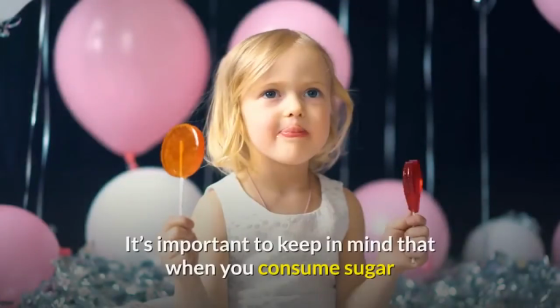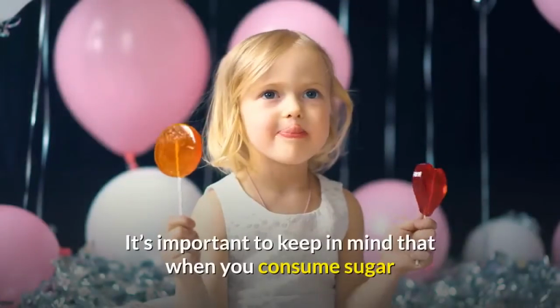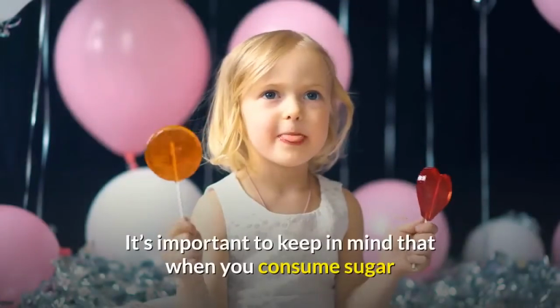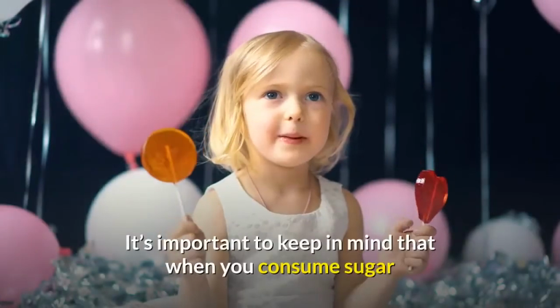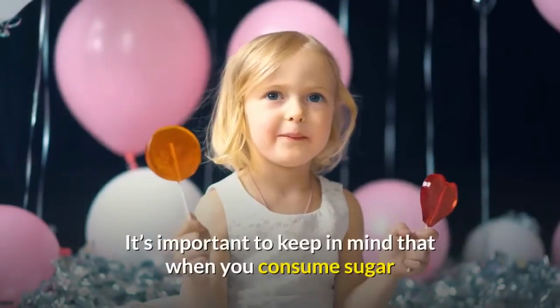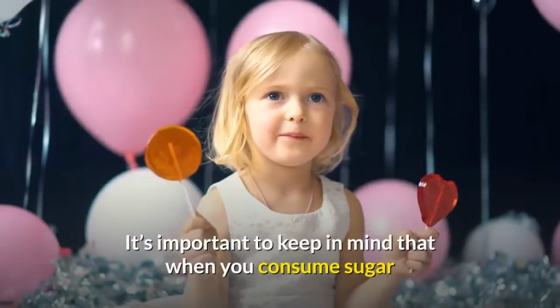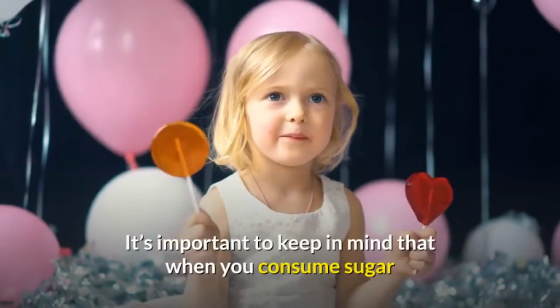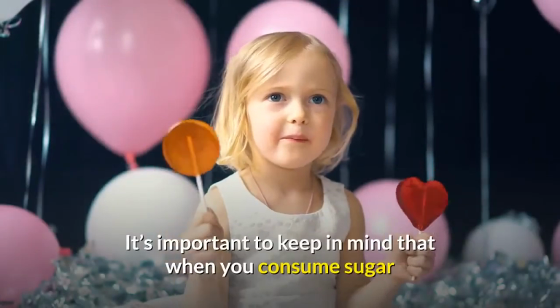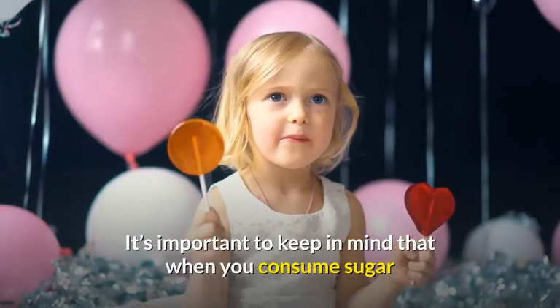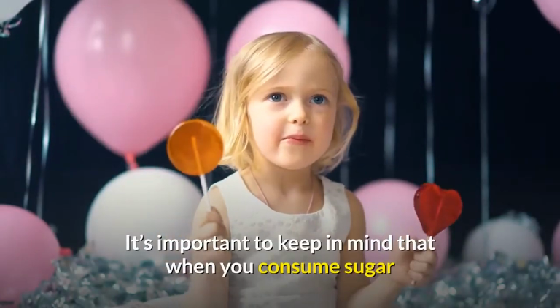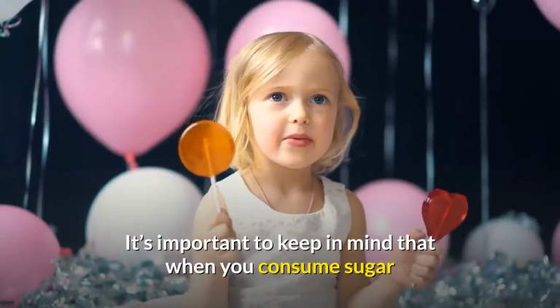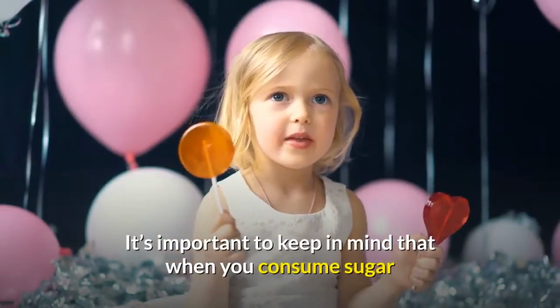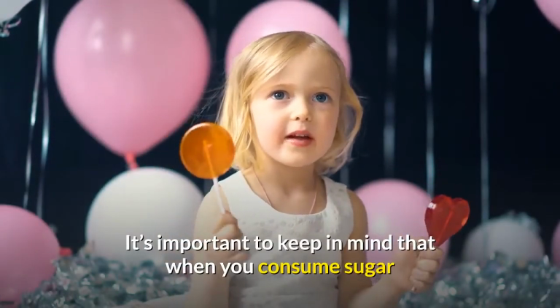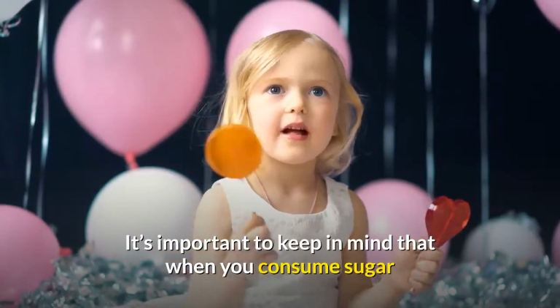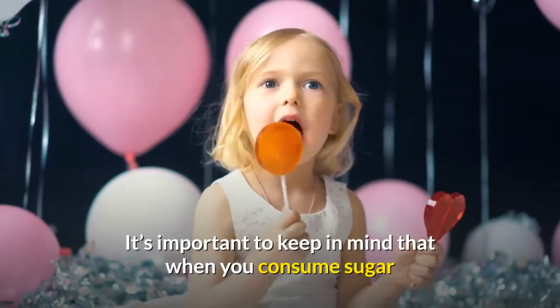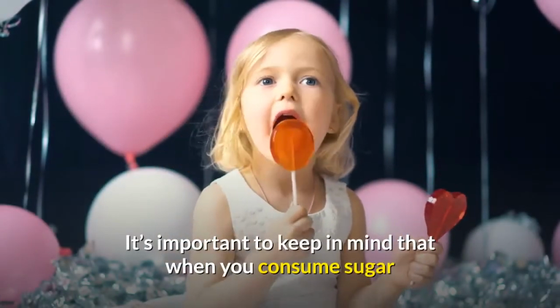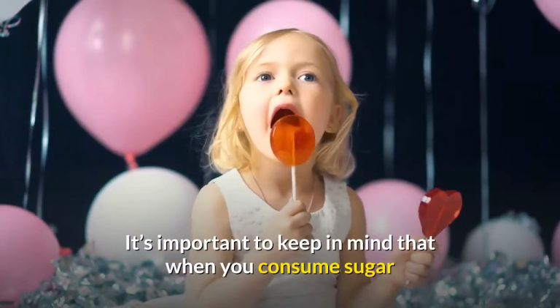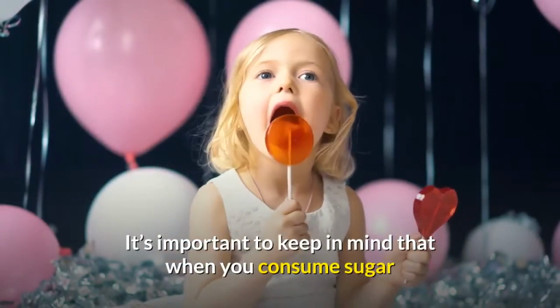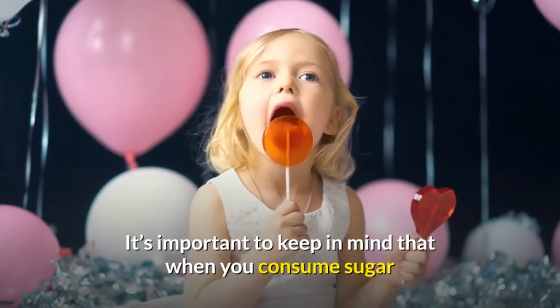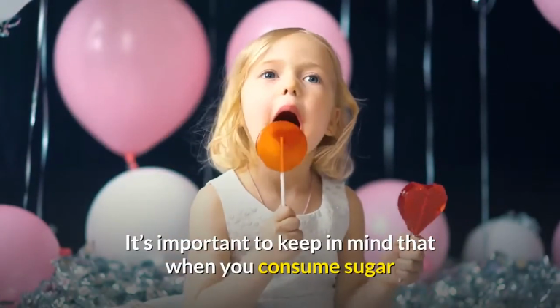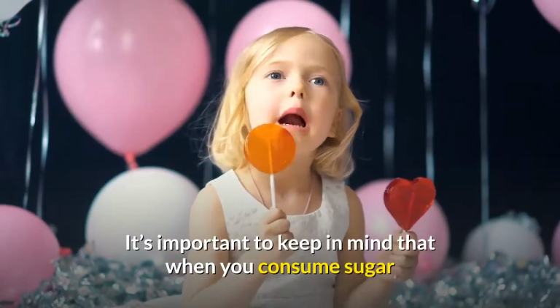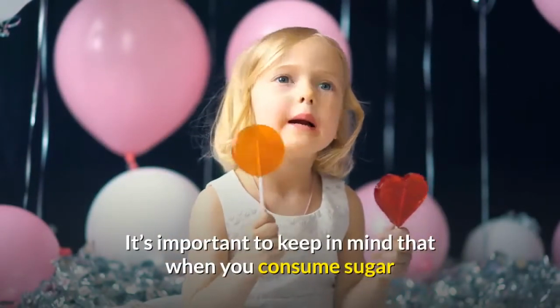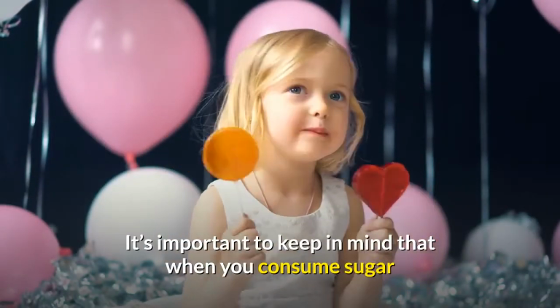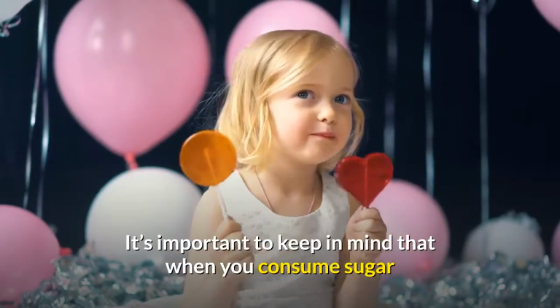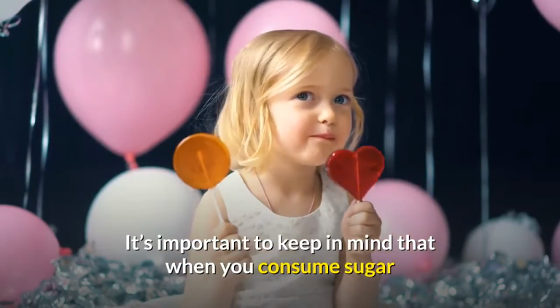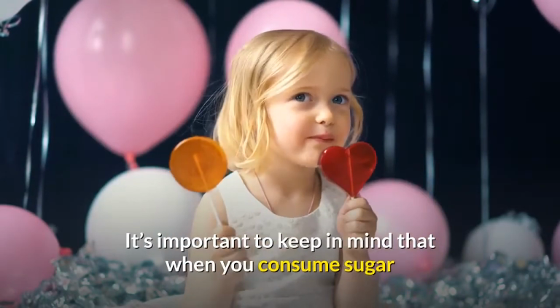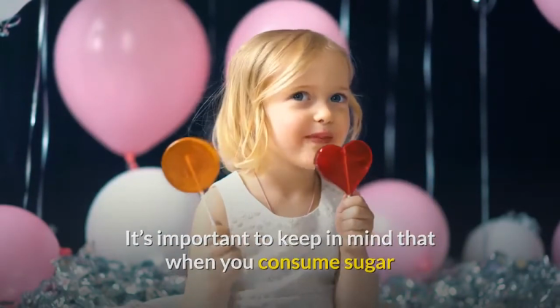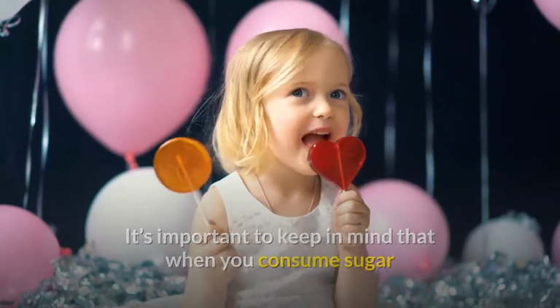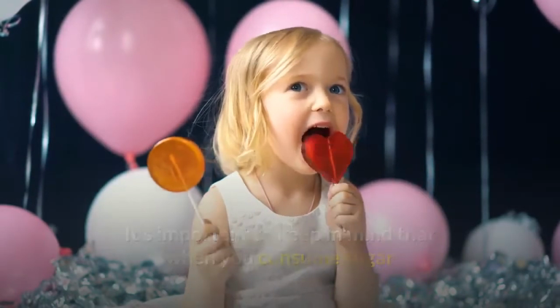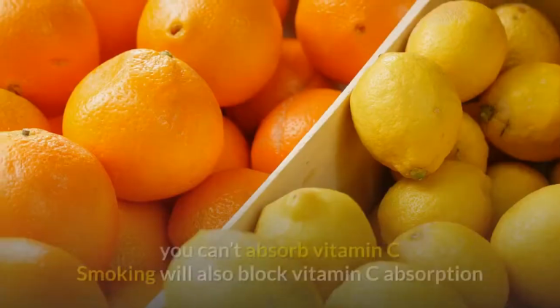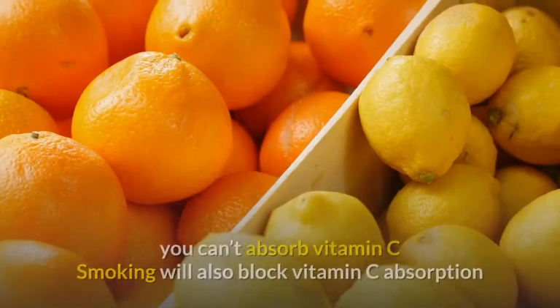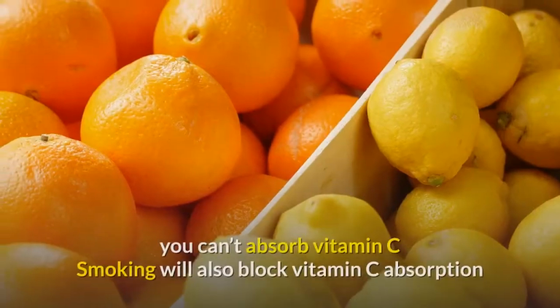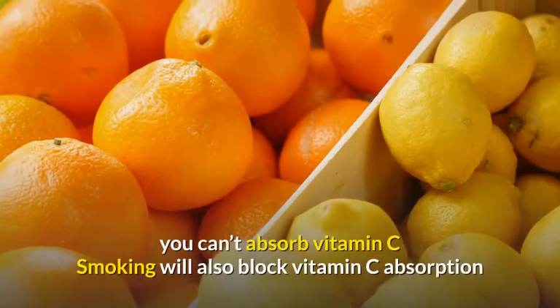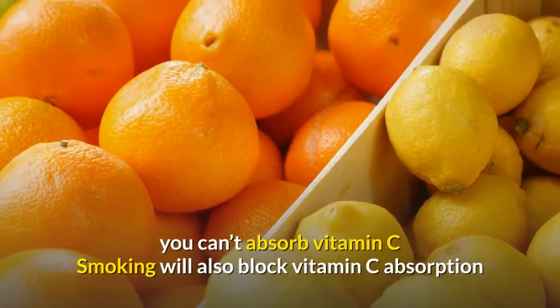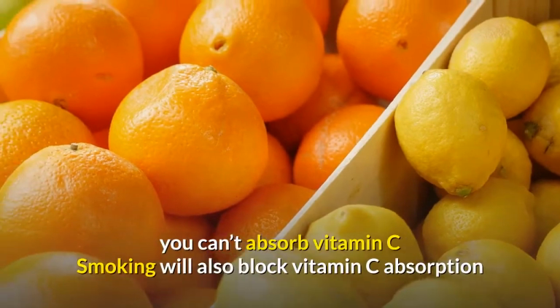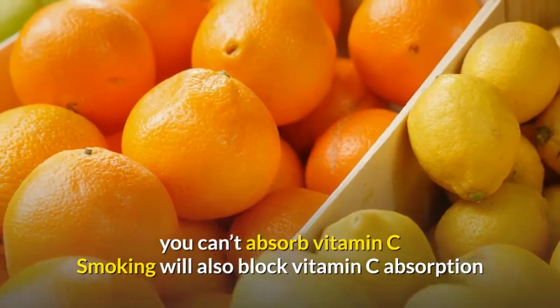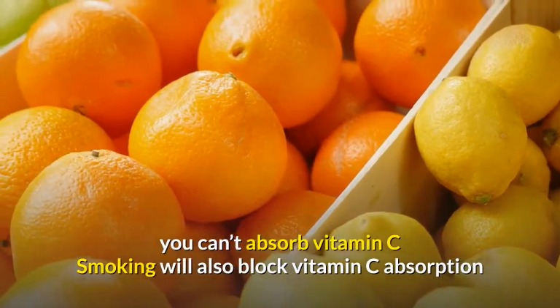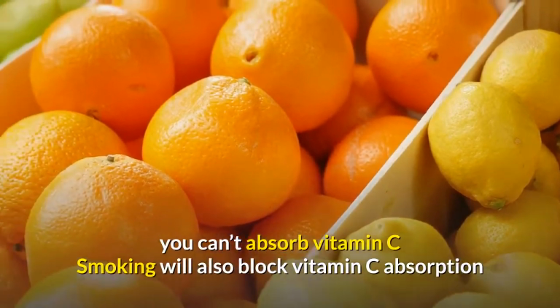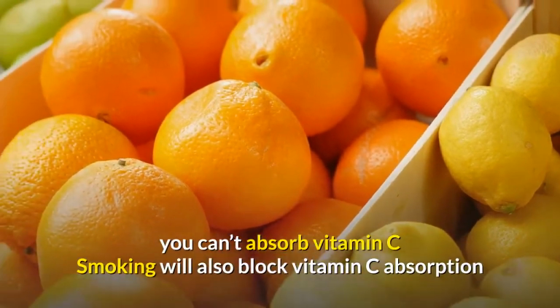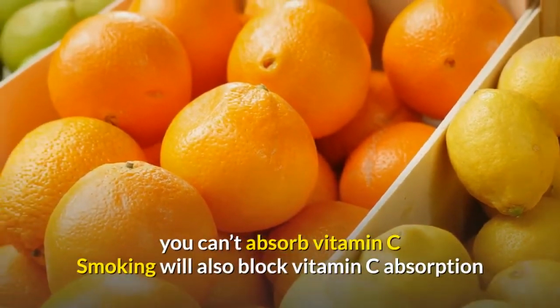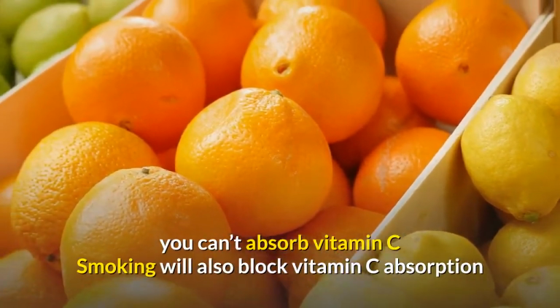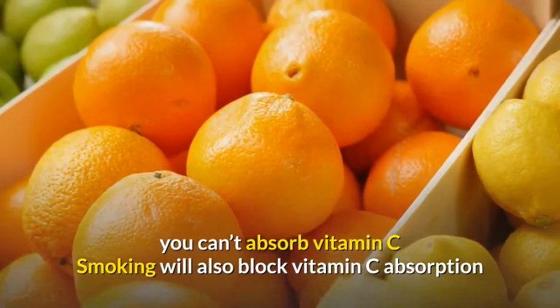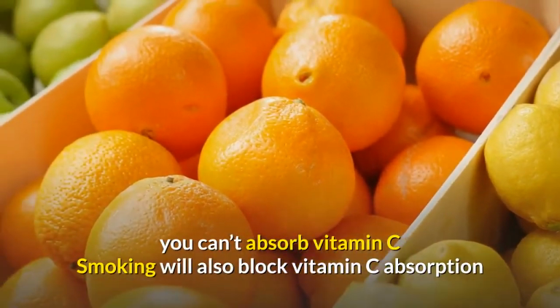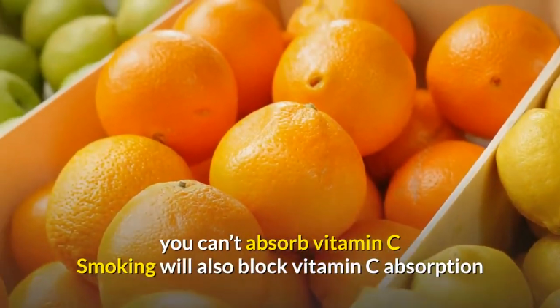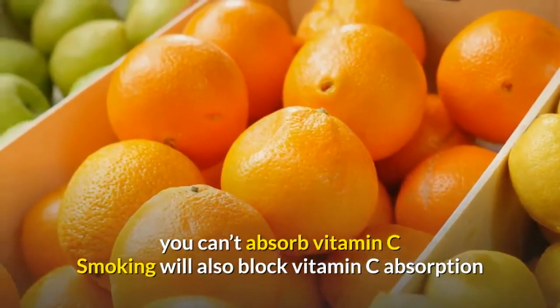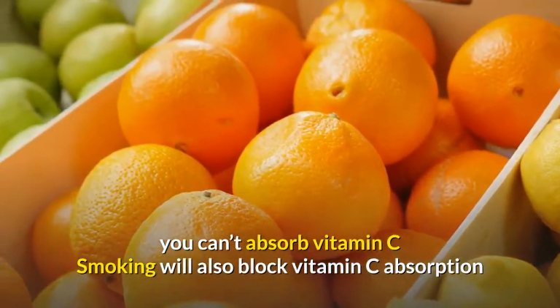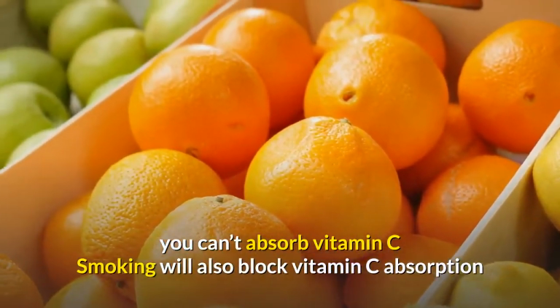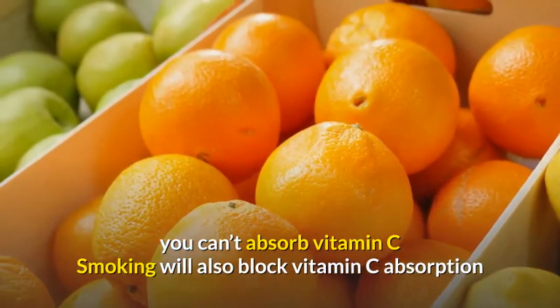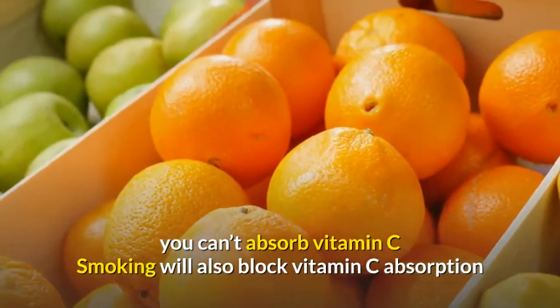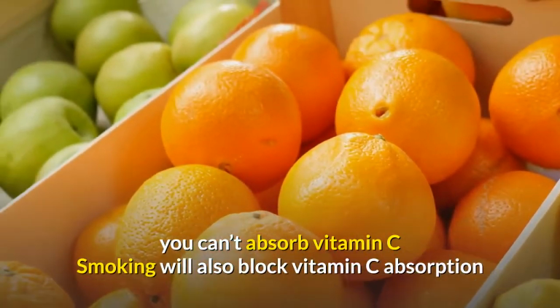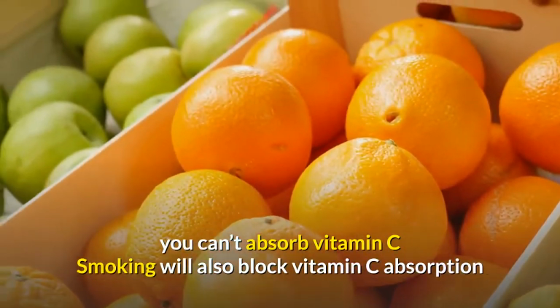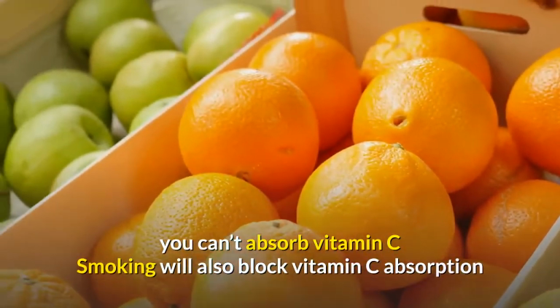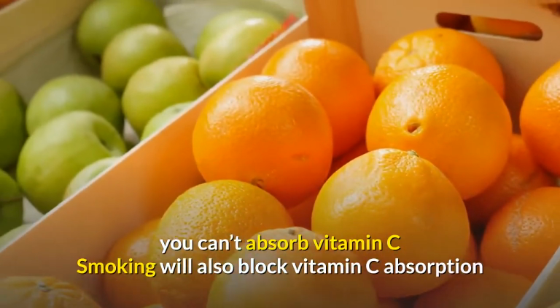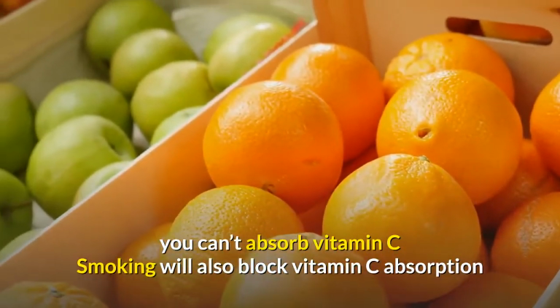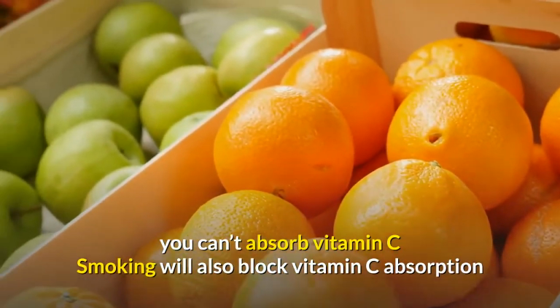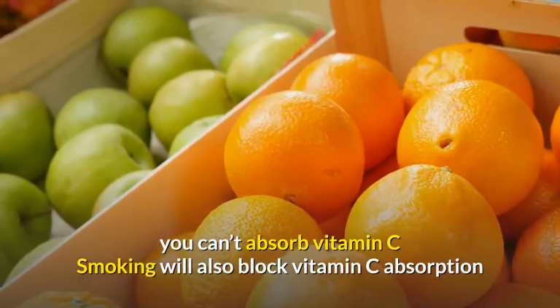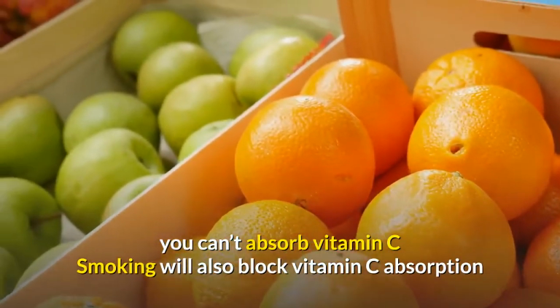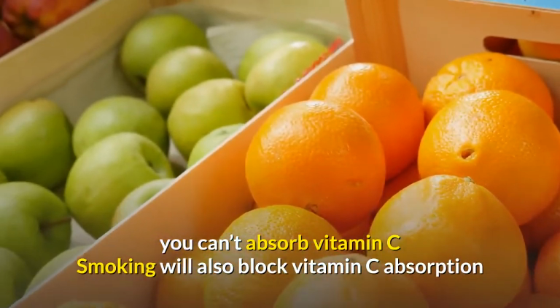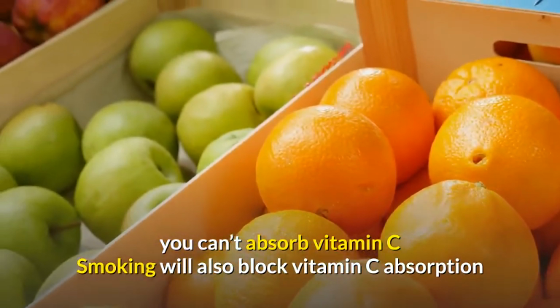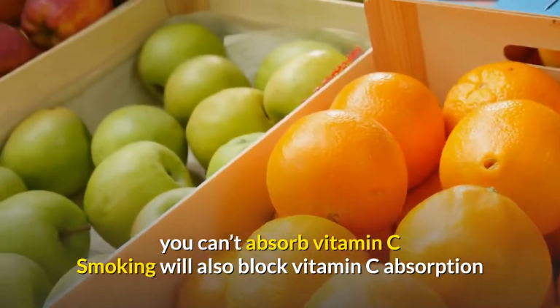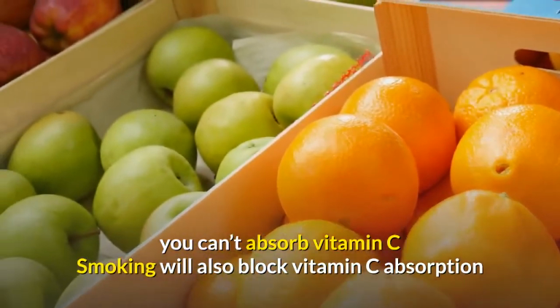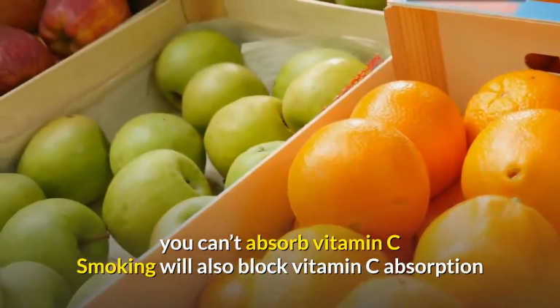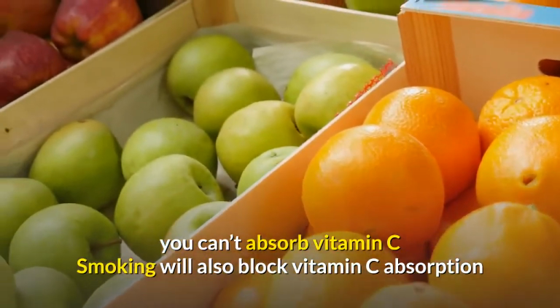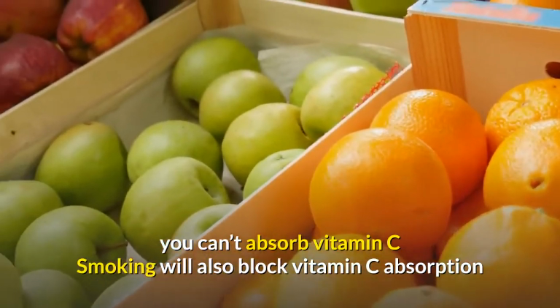It's important to keep in mind that when you consume sugar, you can't absorb vitamin C. Smoking will also block vitamin C absorption.